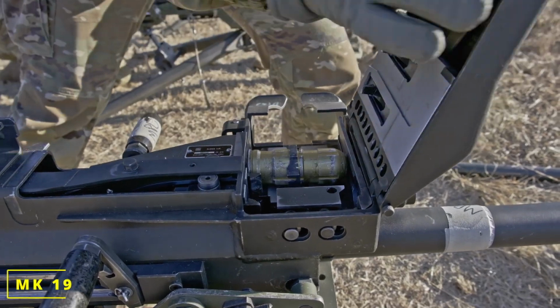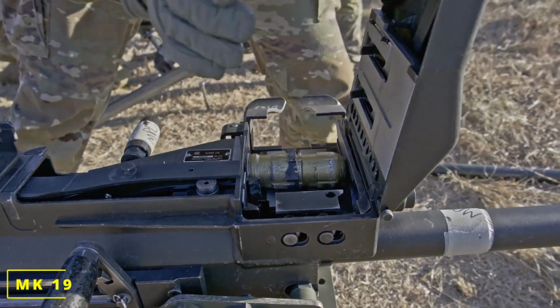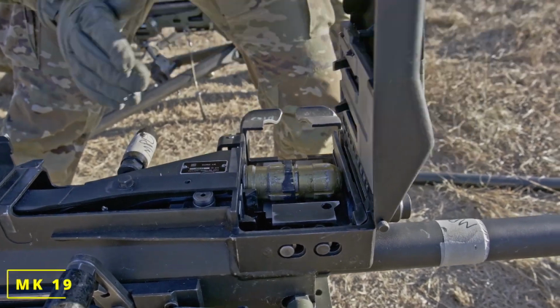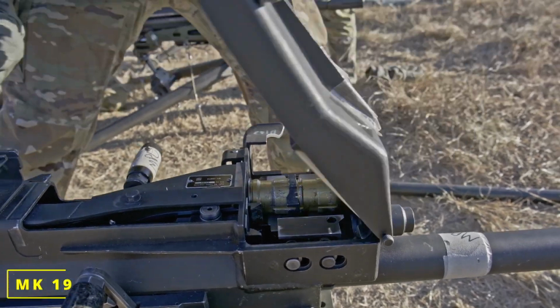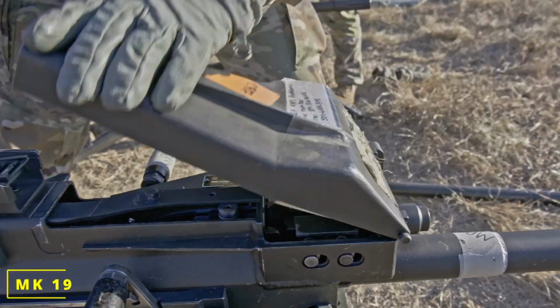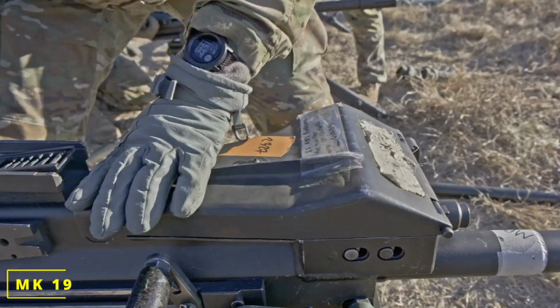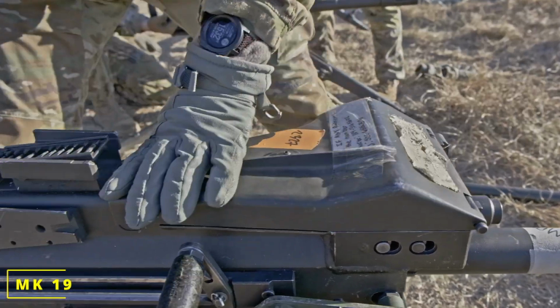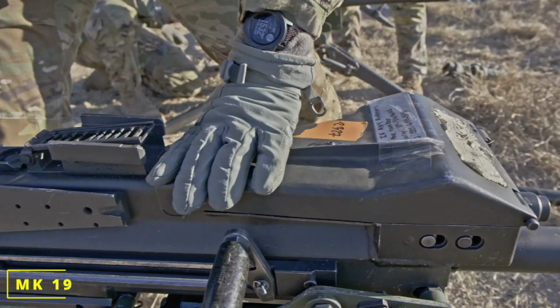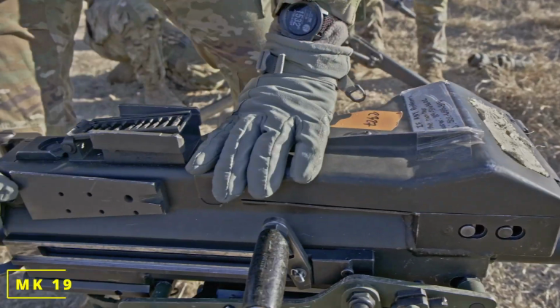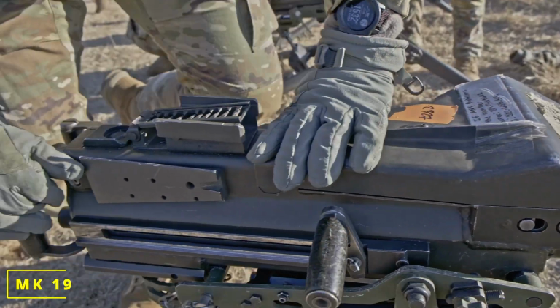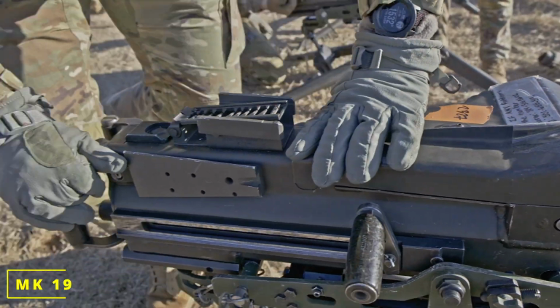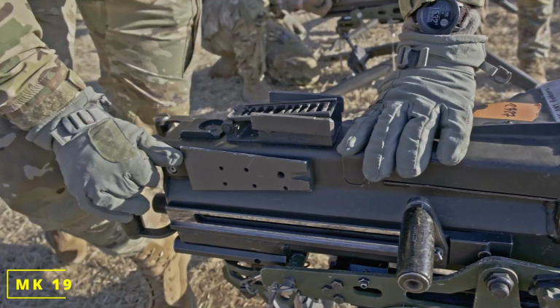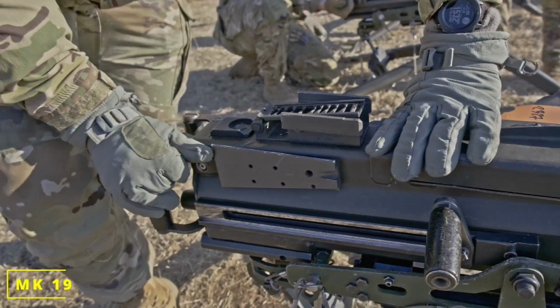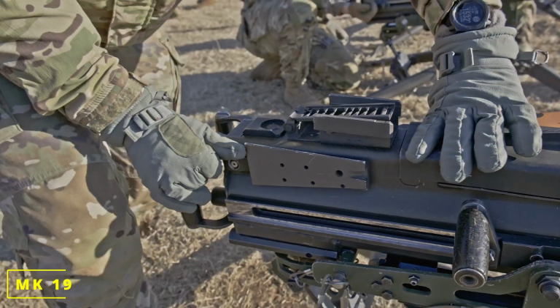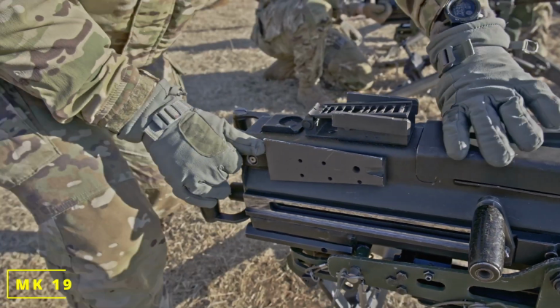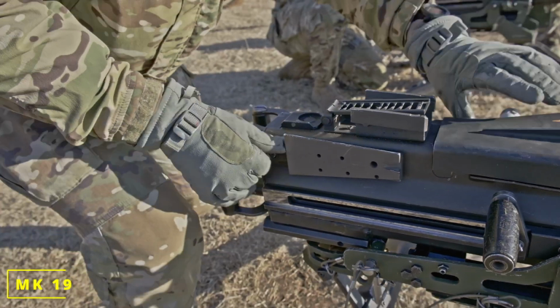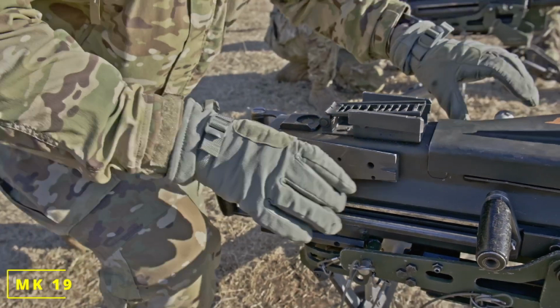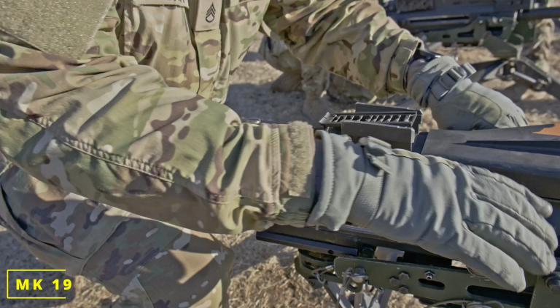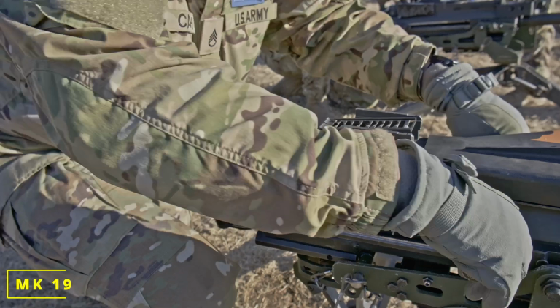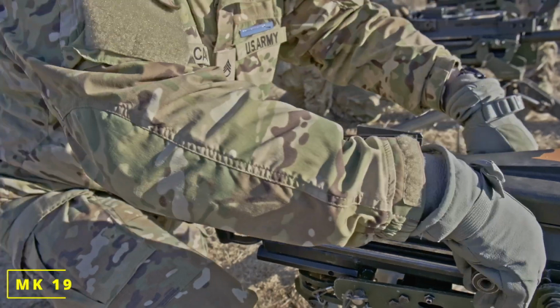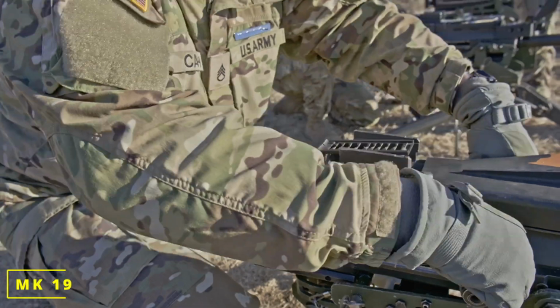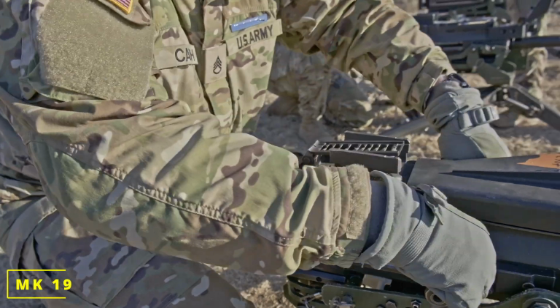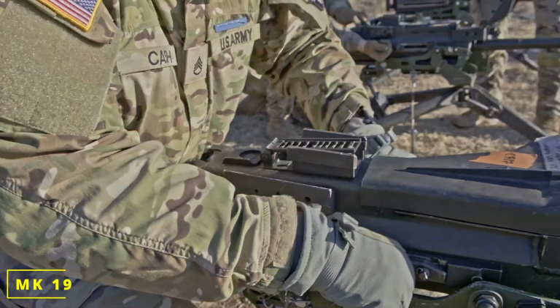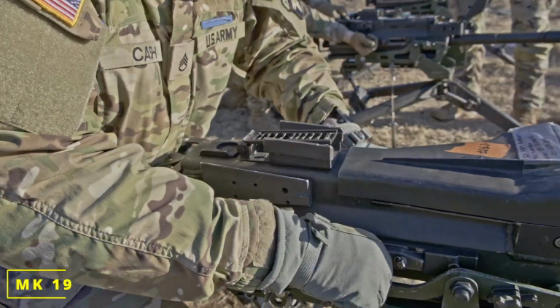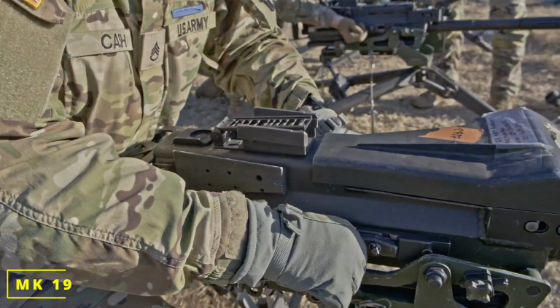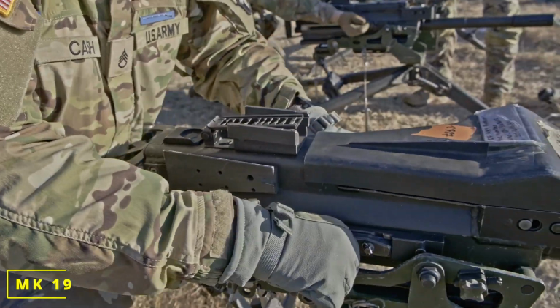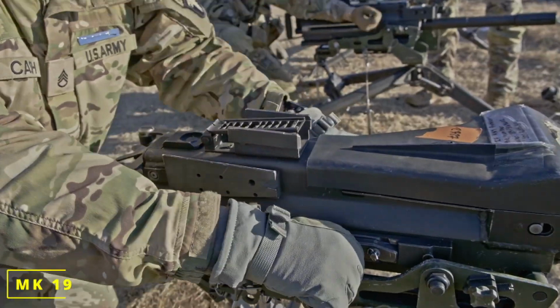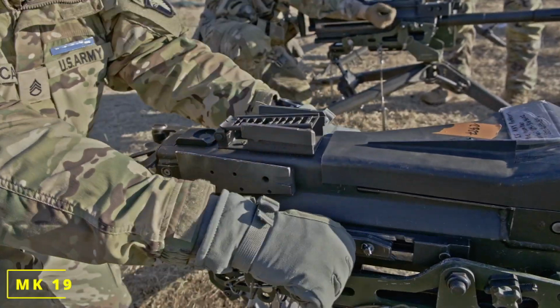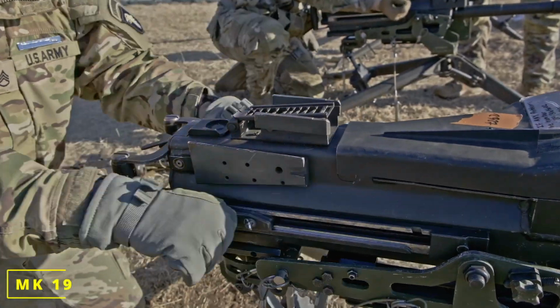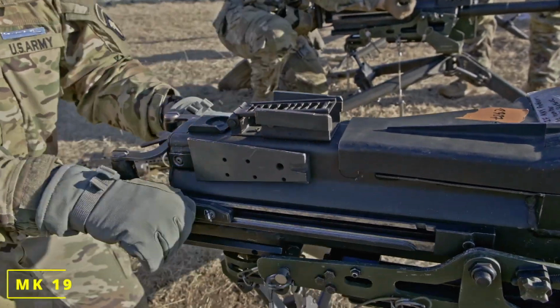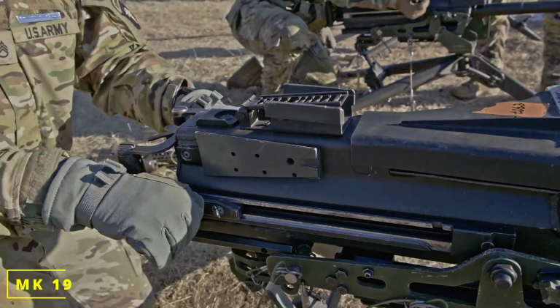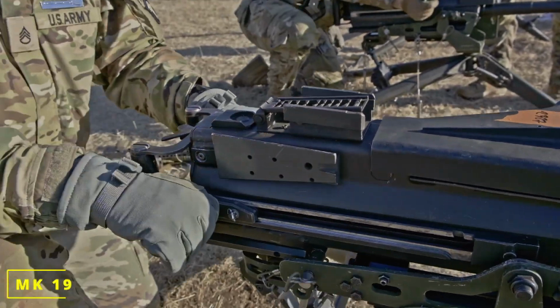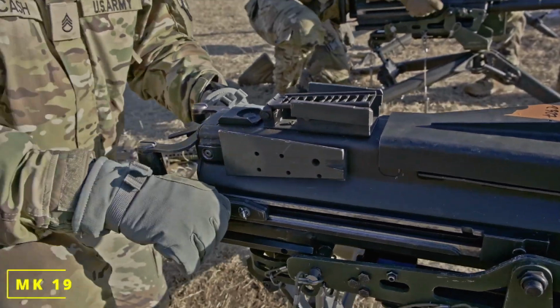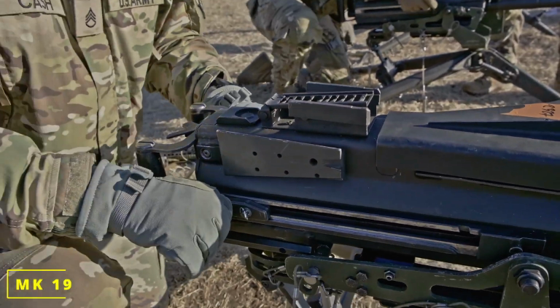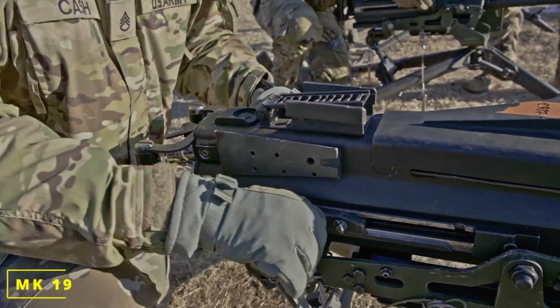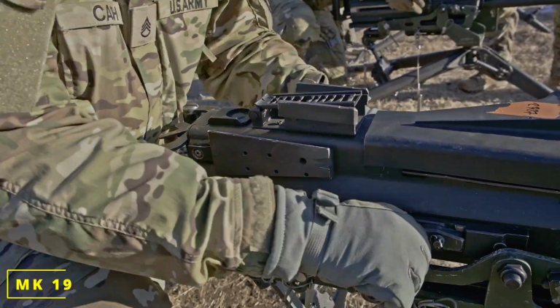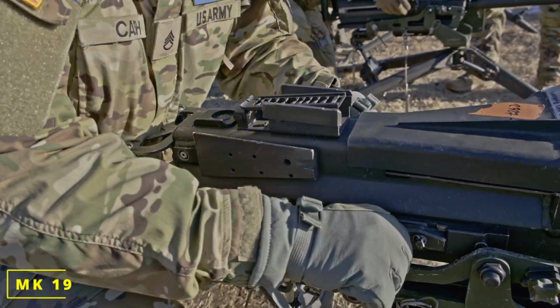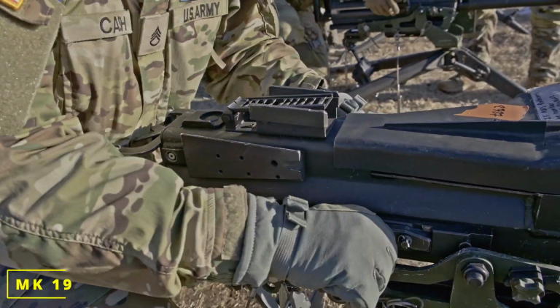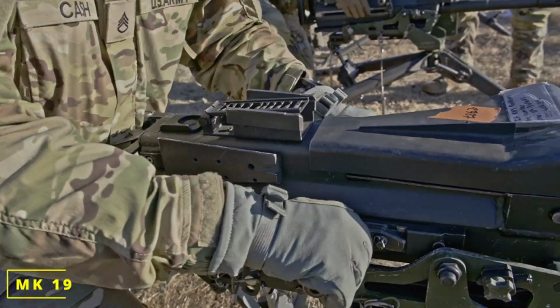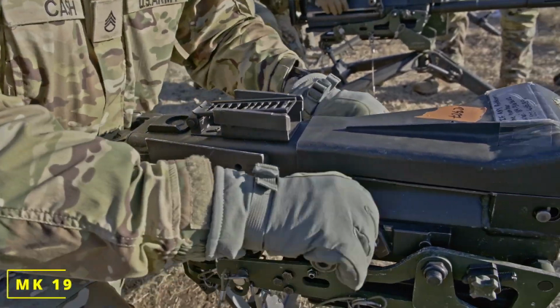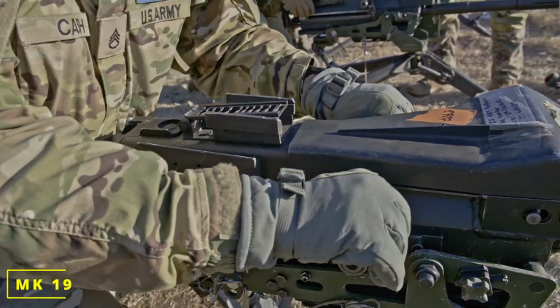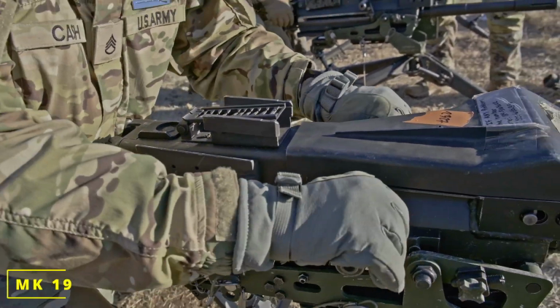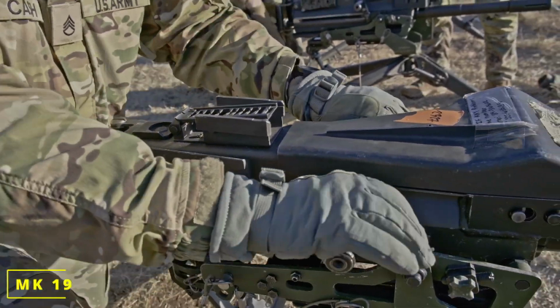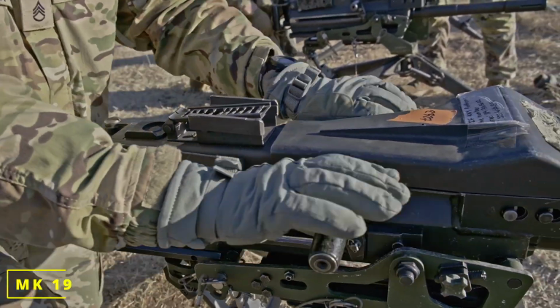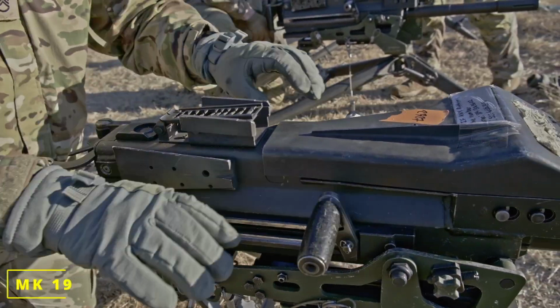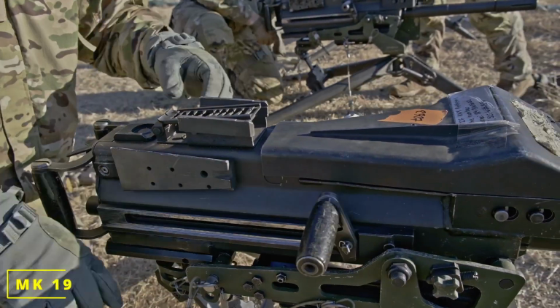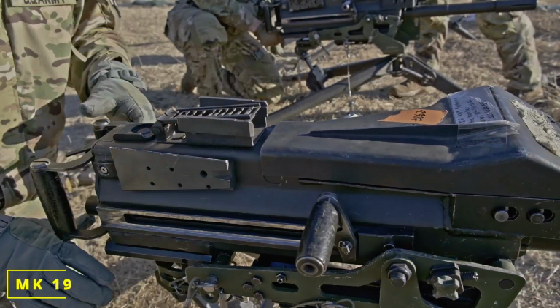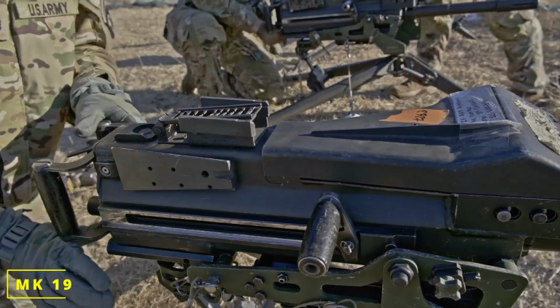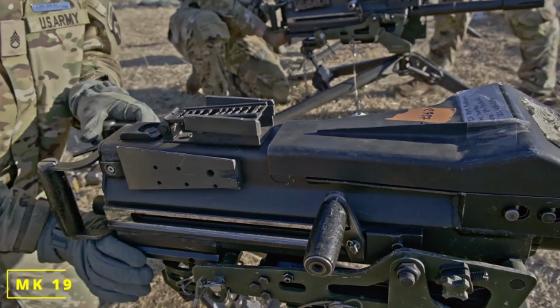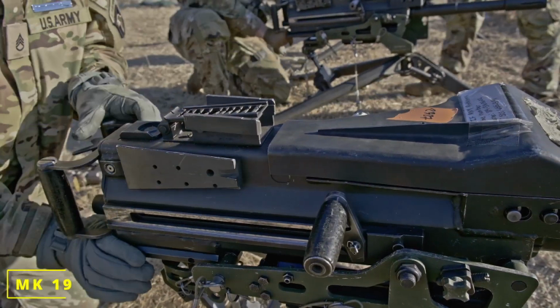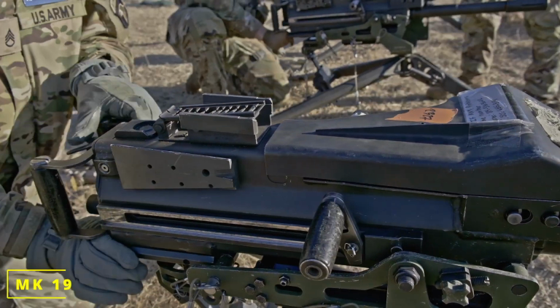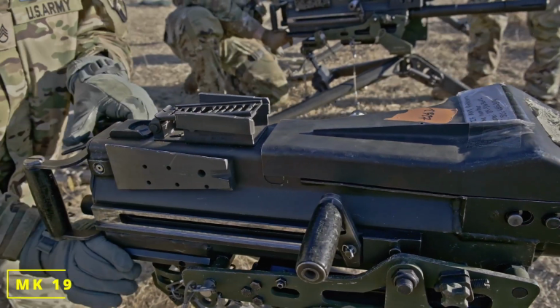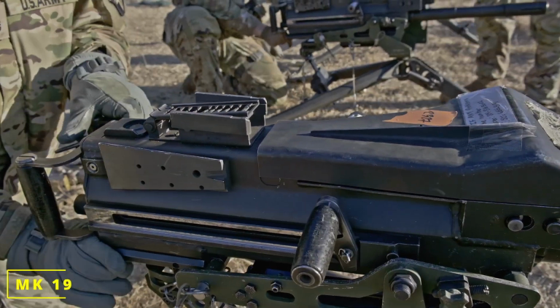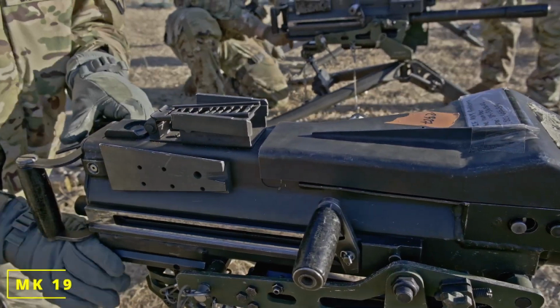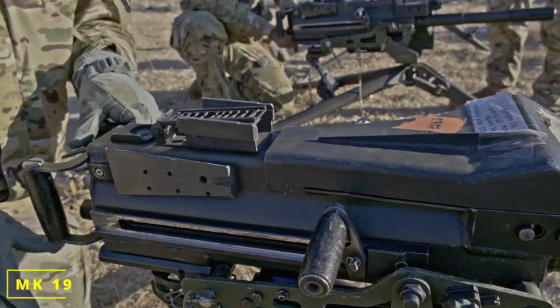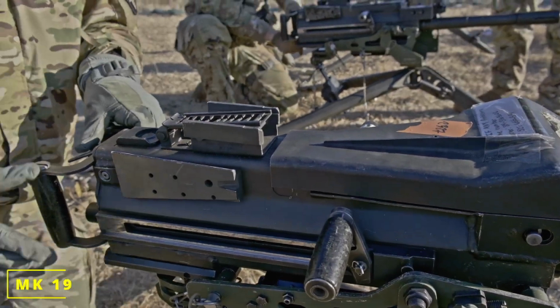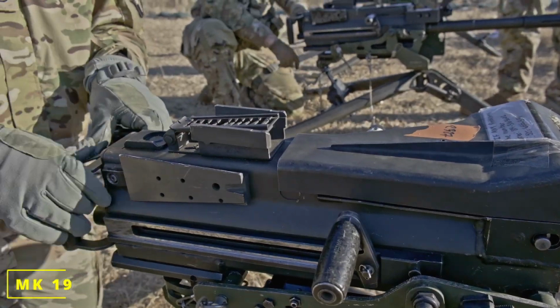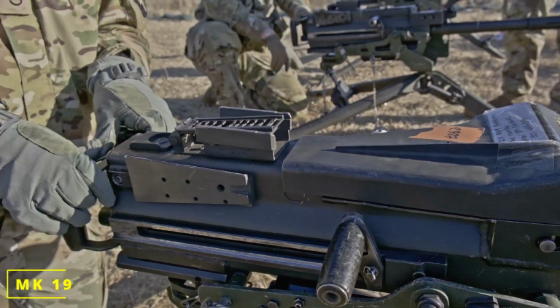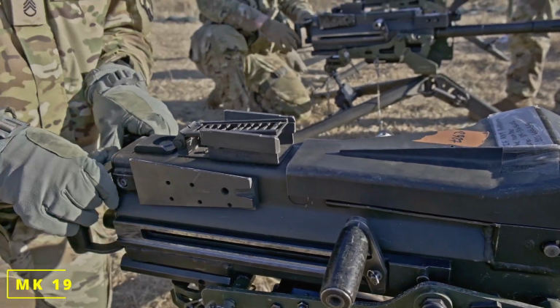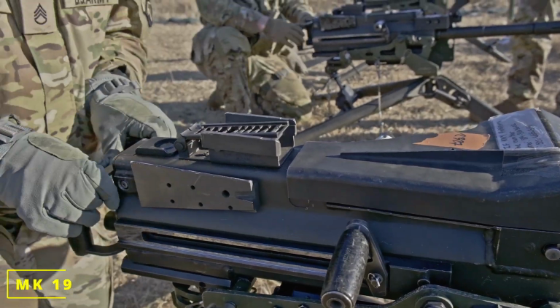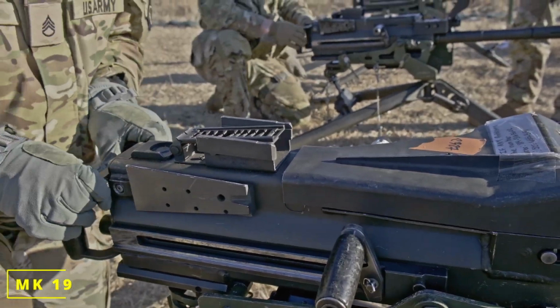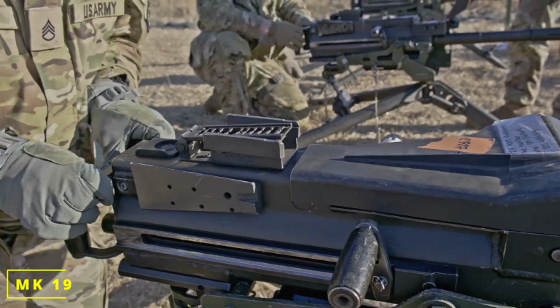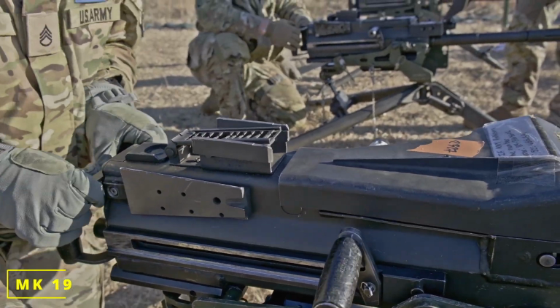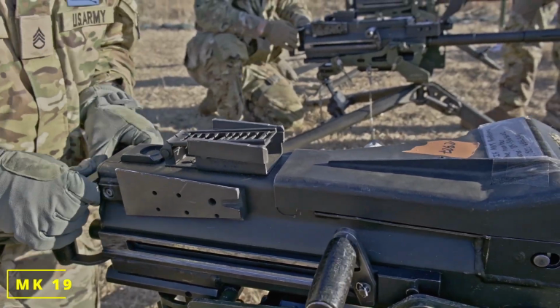Down. Charge it — back, forward, up. Place it on fire. Engage.